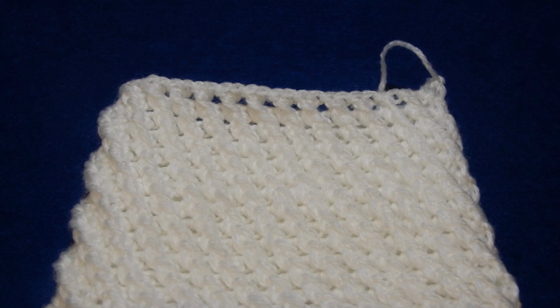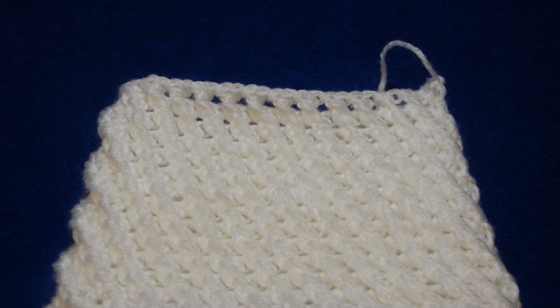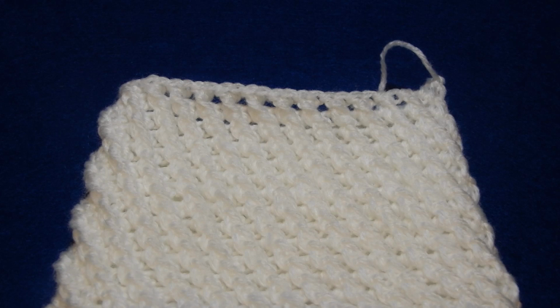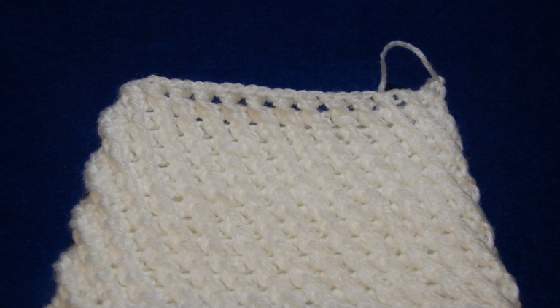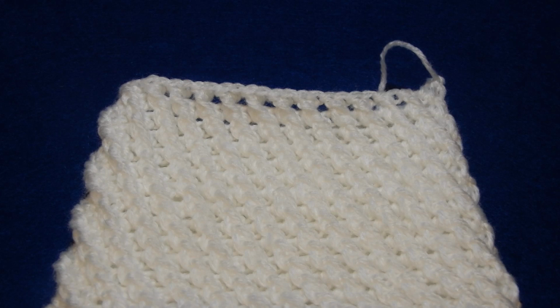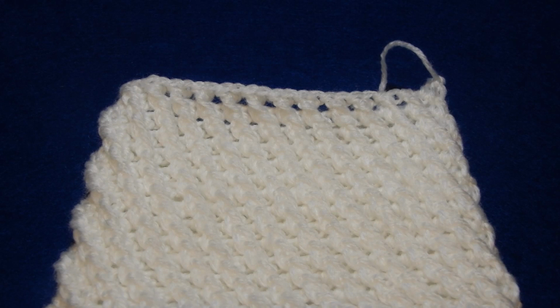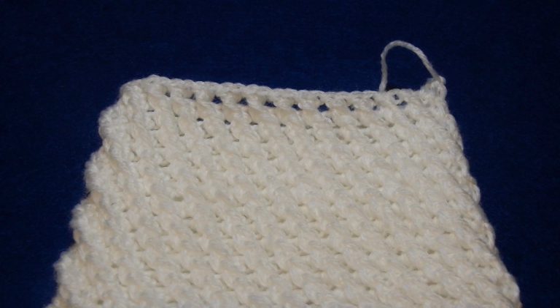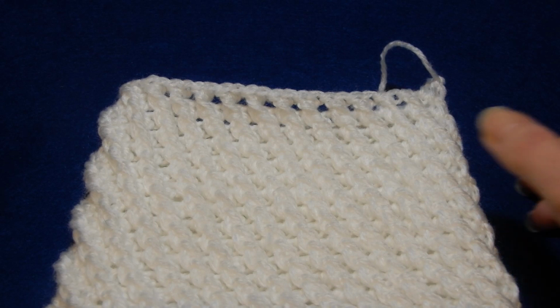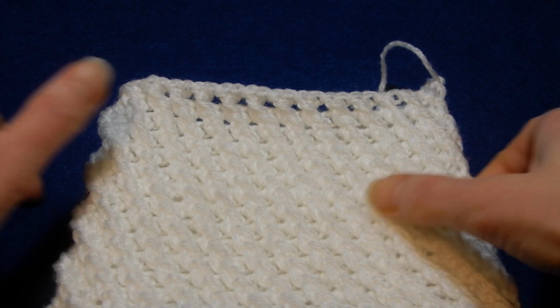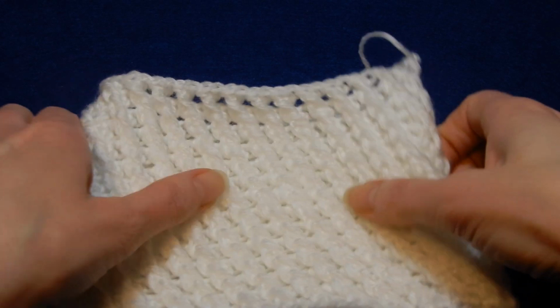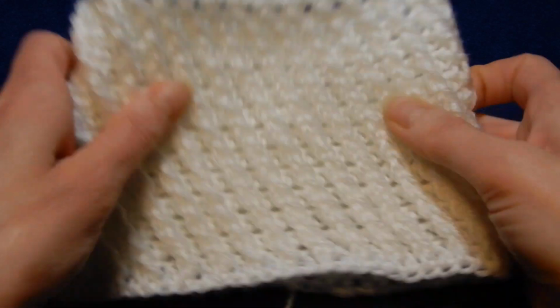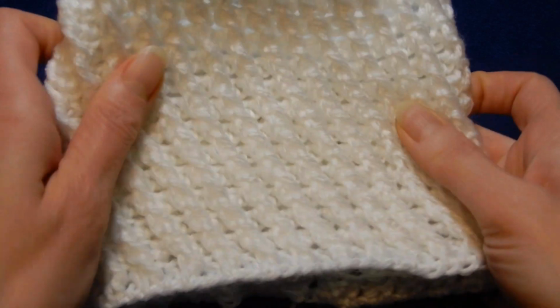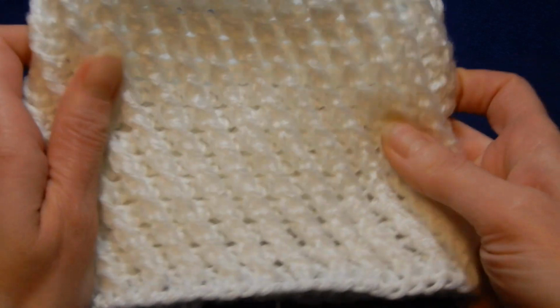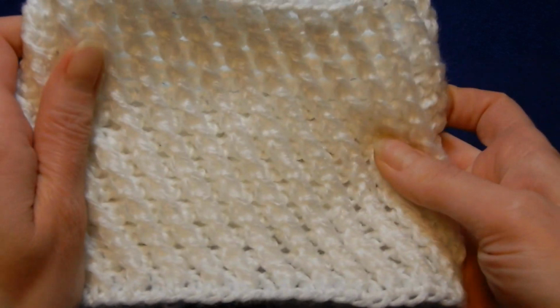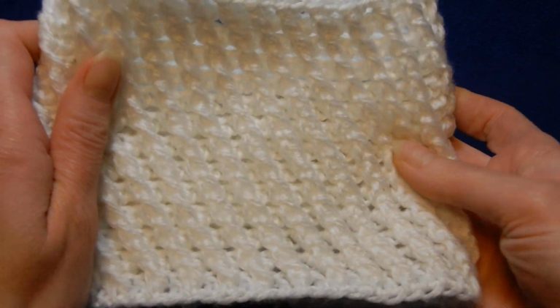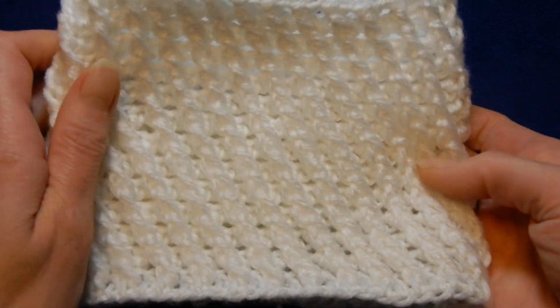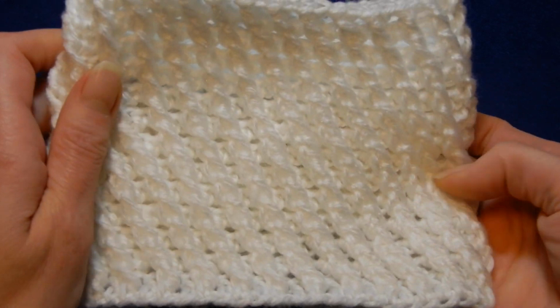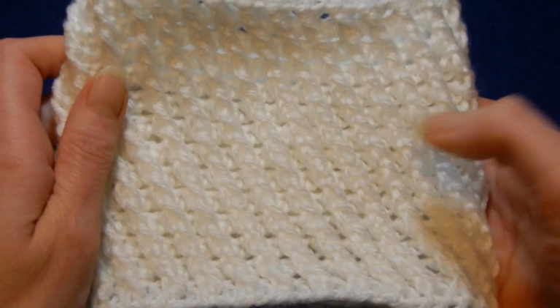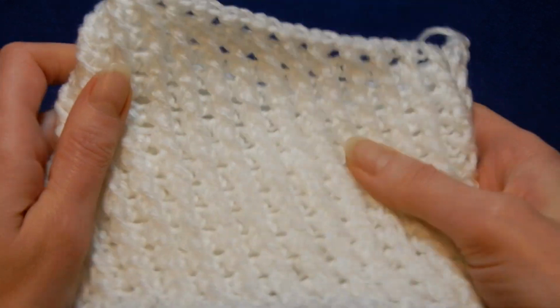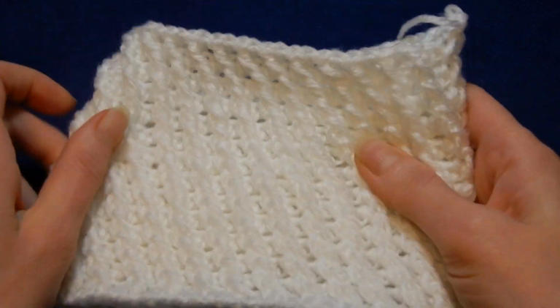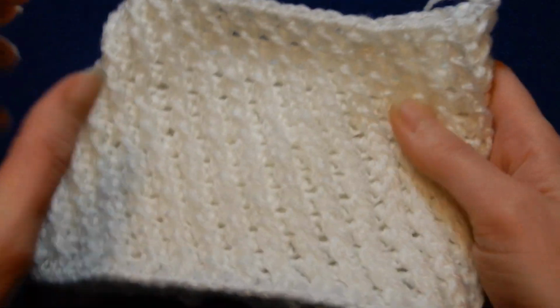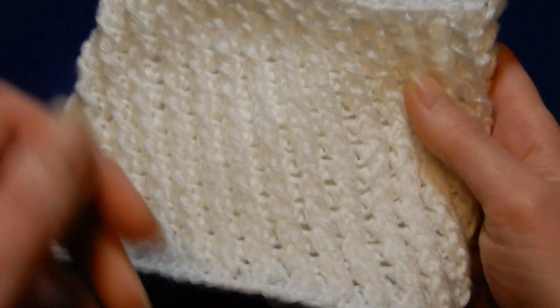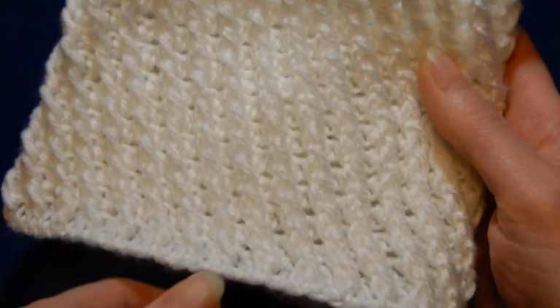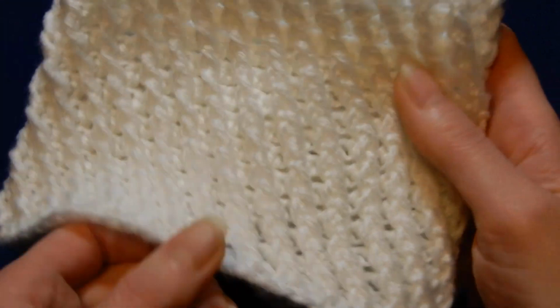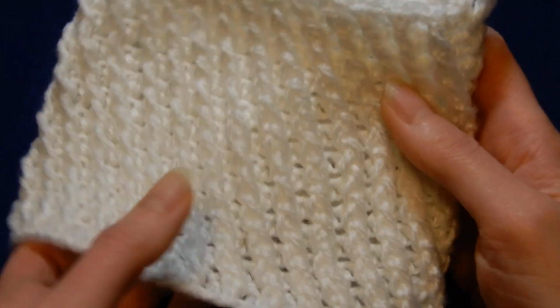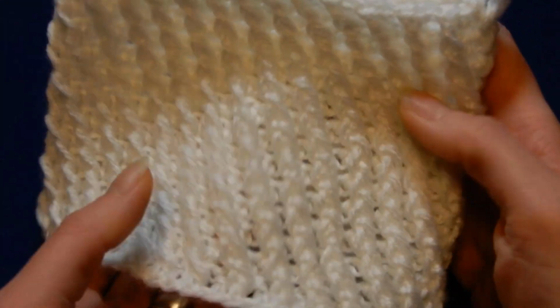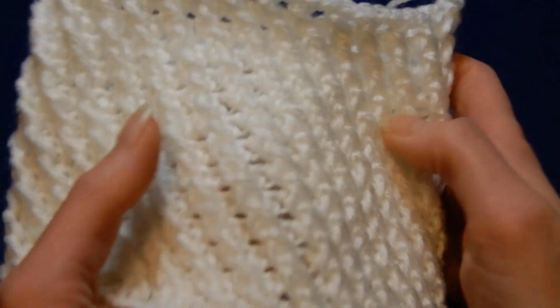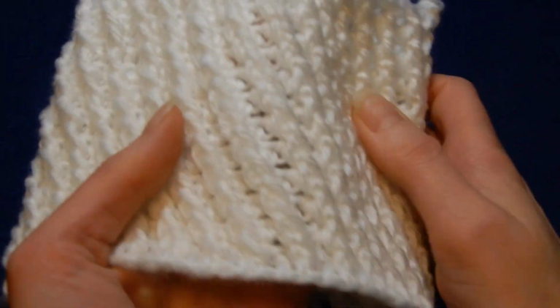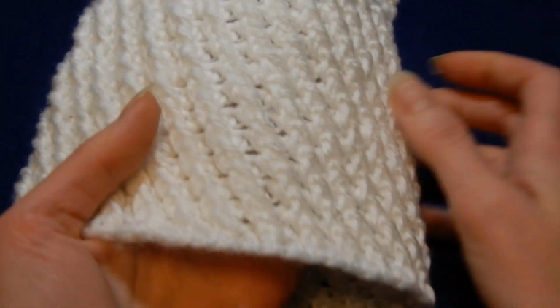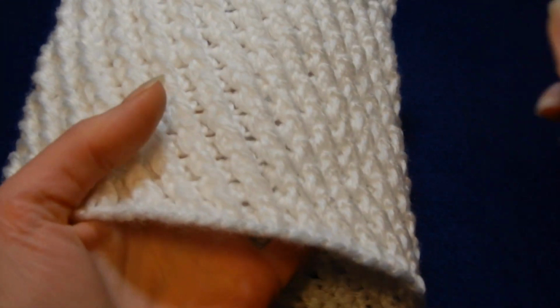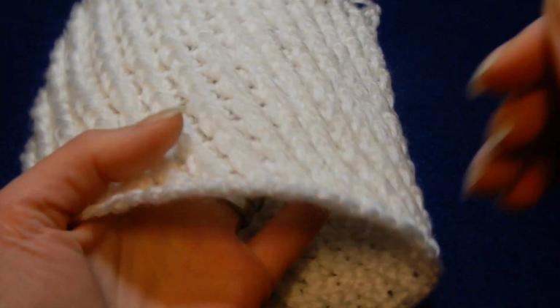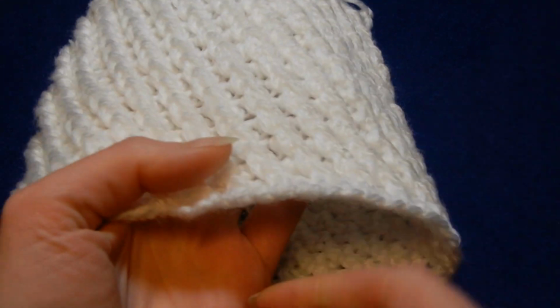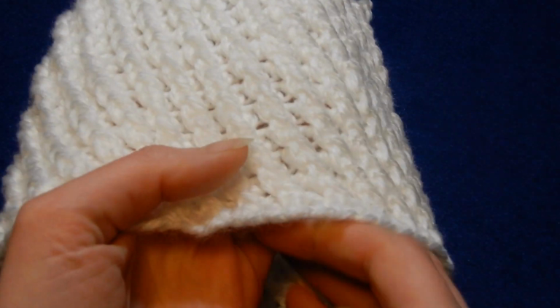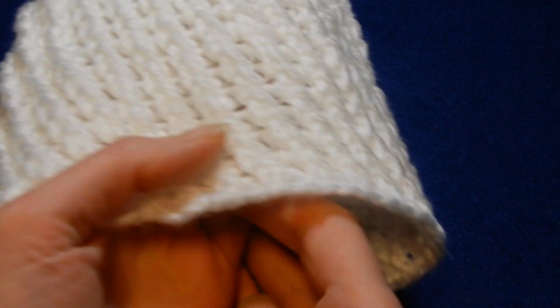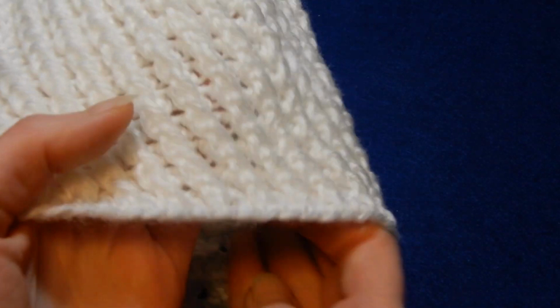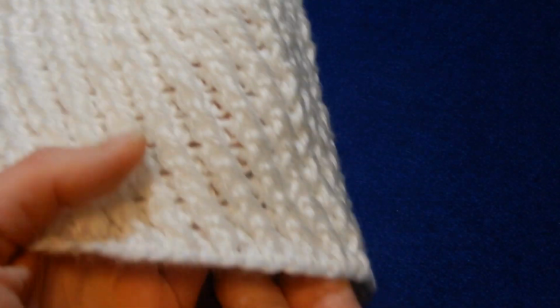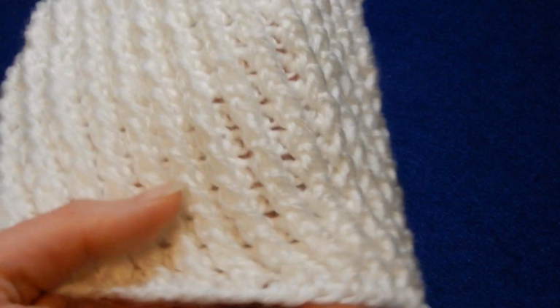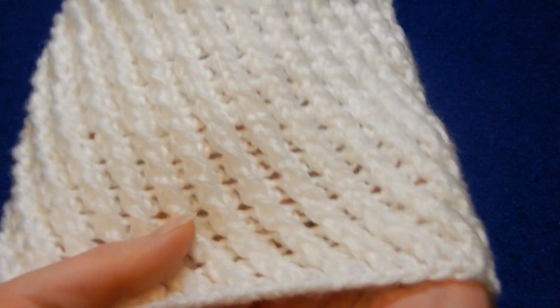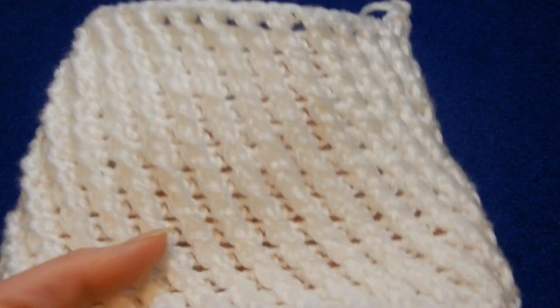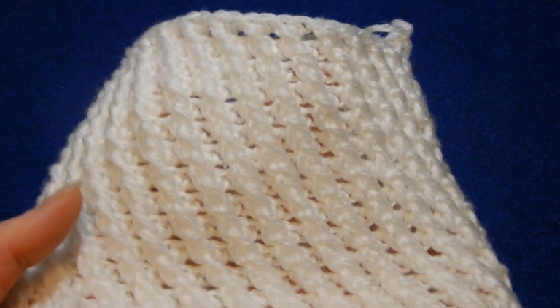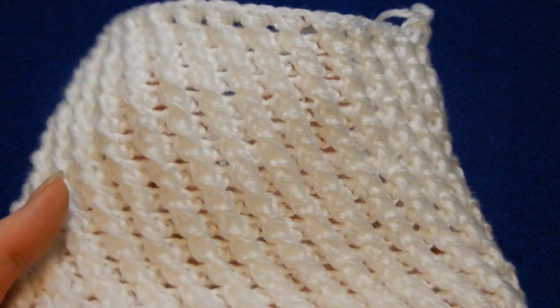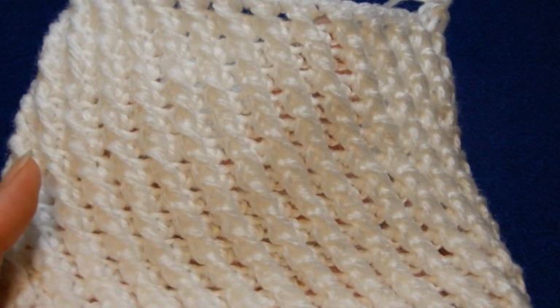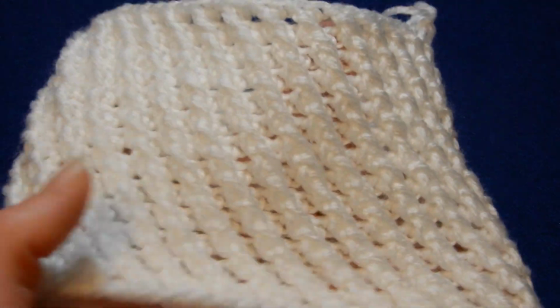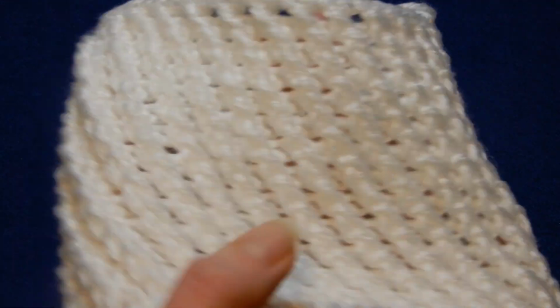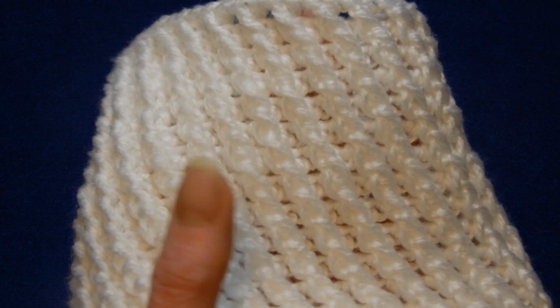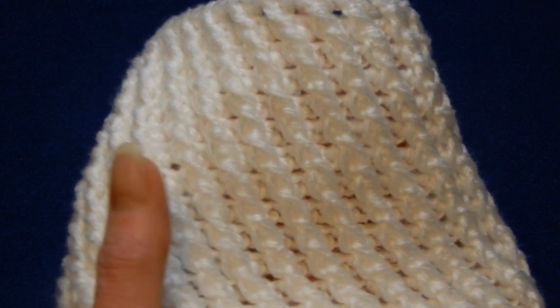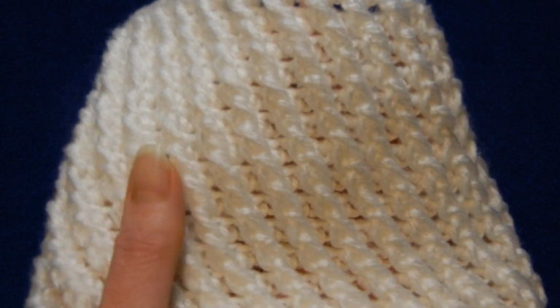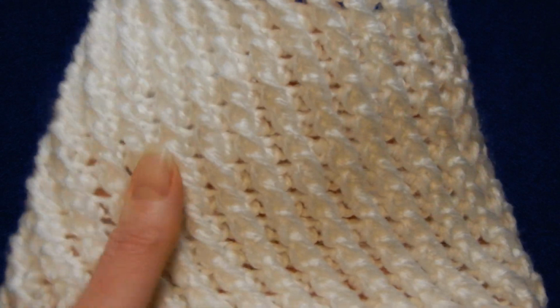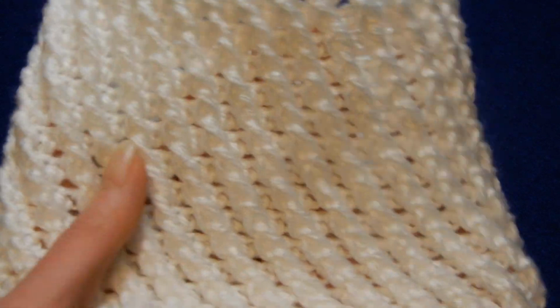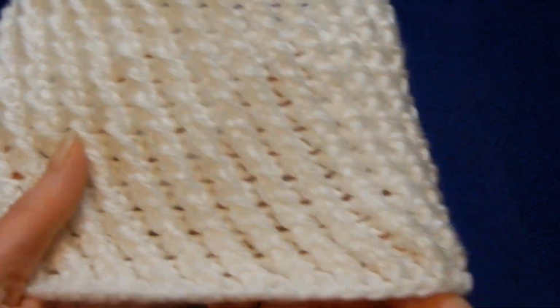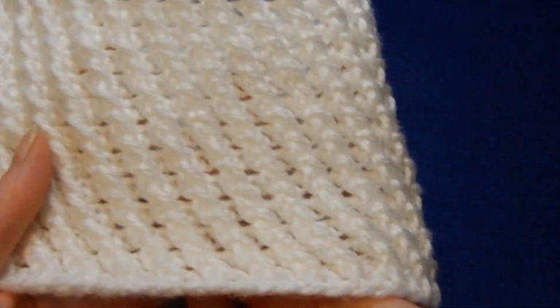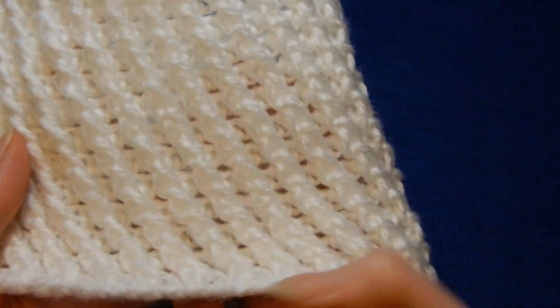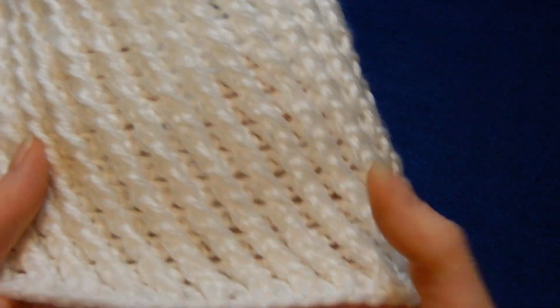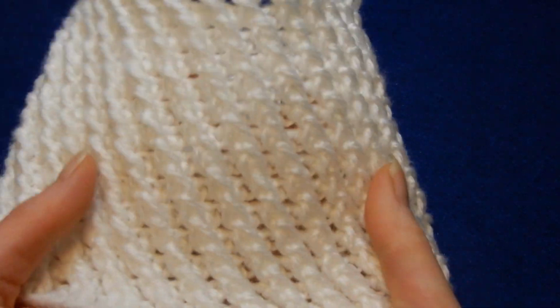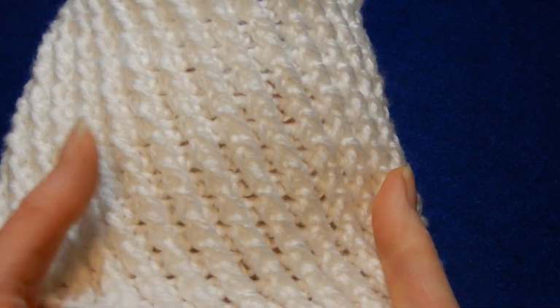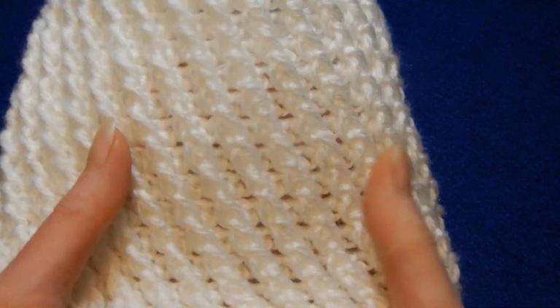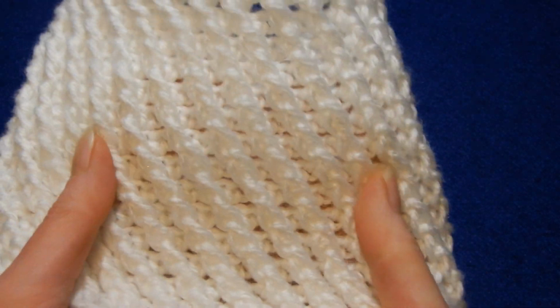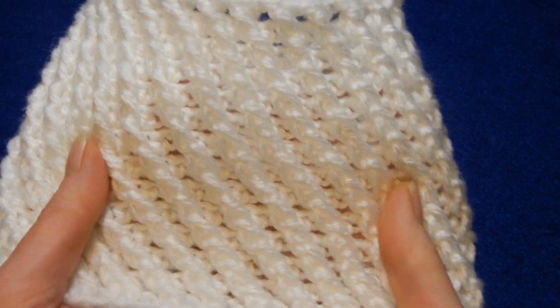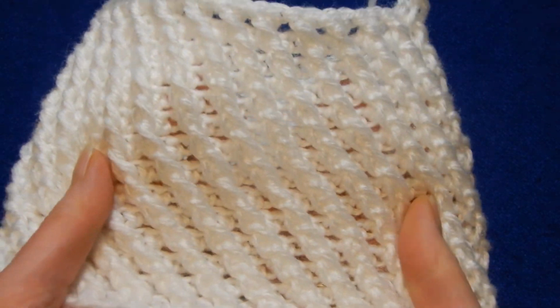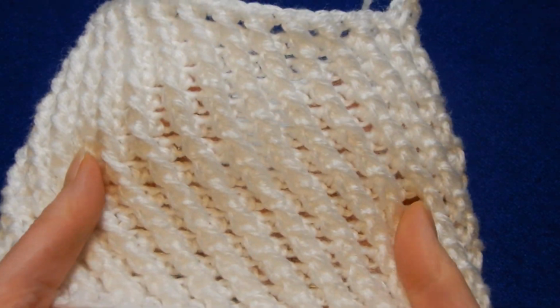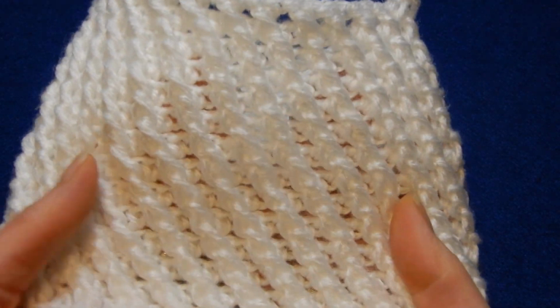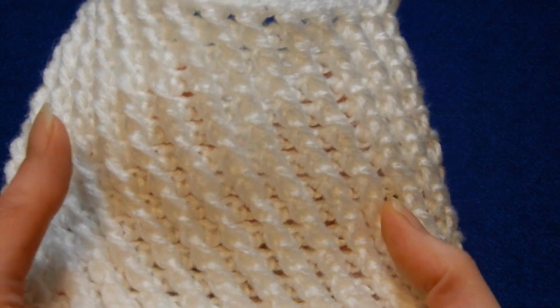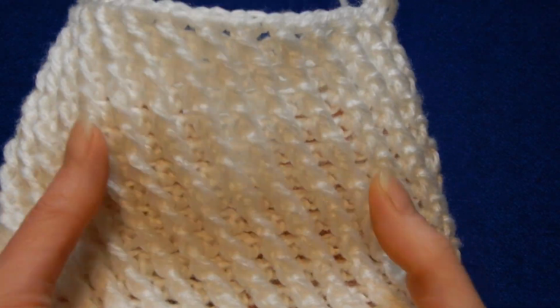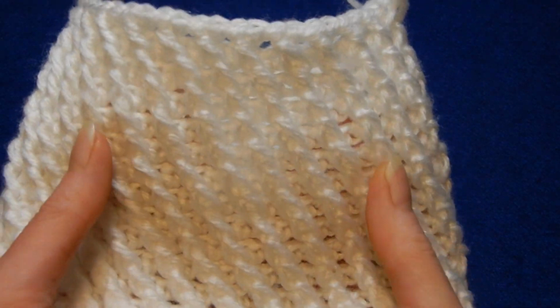Hello and welcome to my channel. I wanted to show you a stitch. It's a very easy stitch, one row repeat.